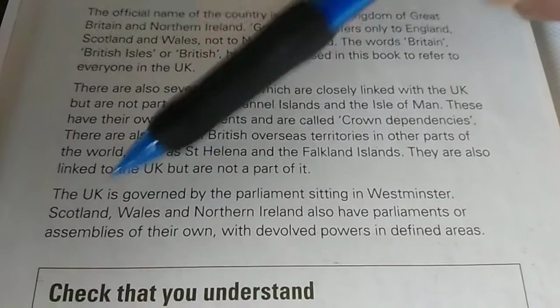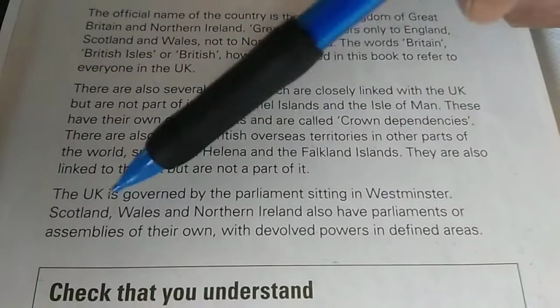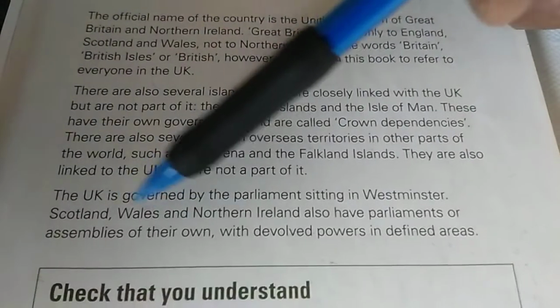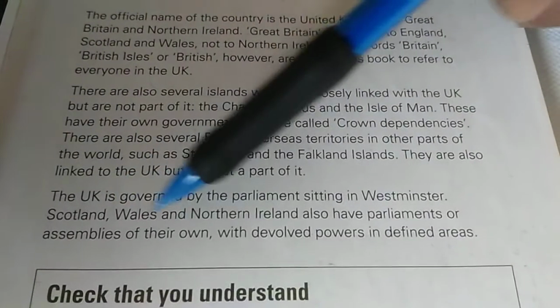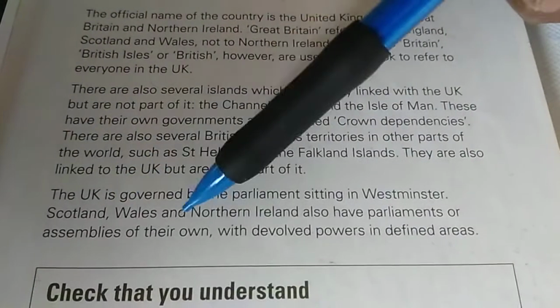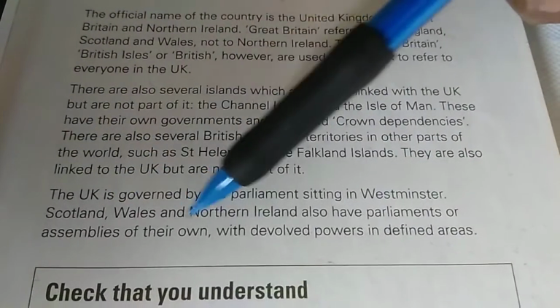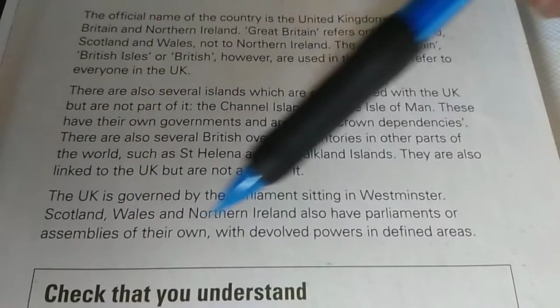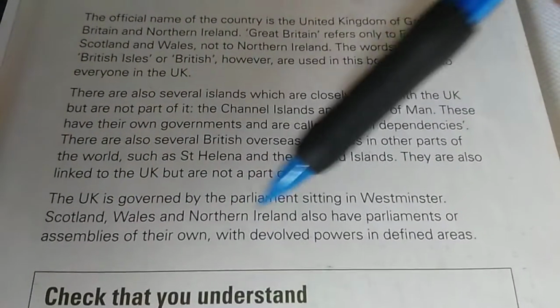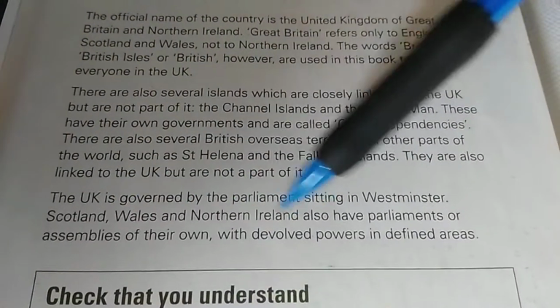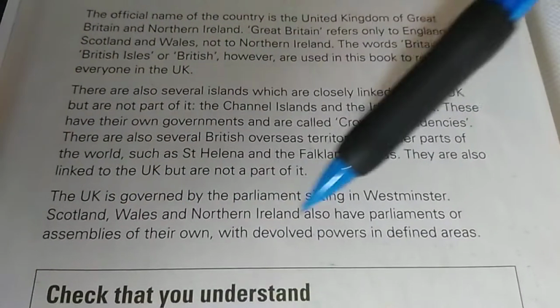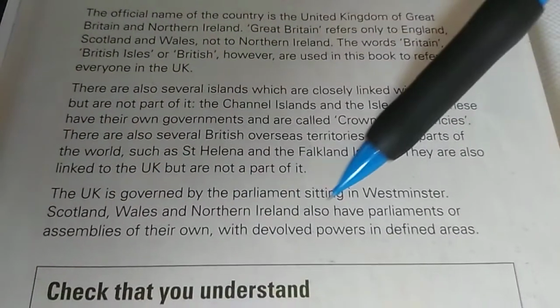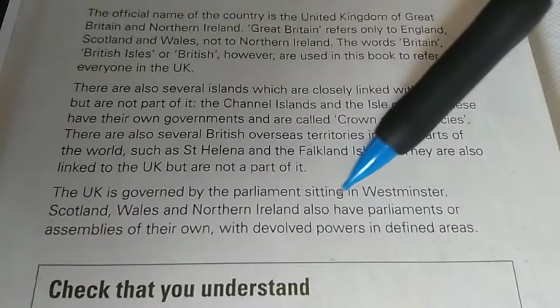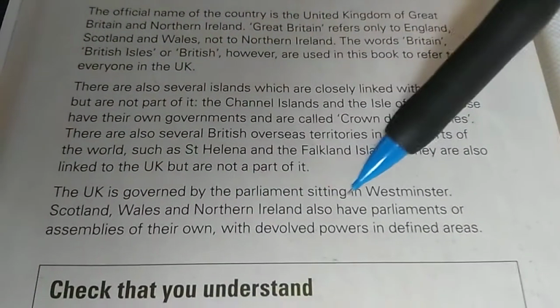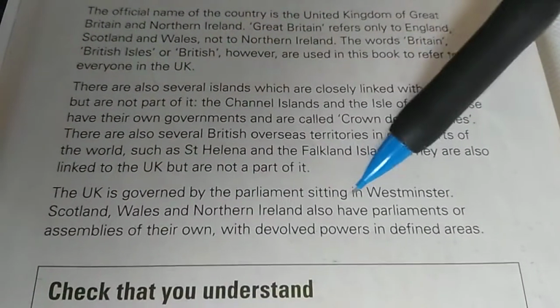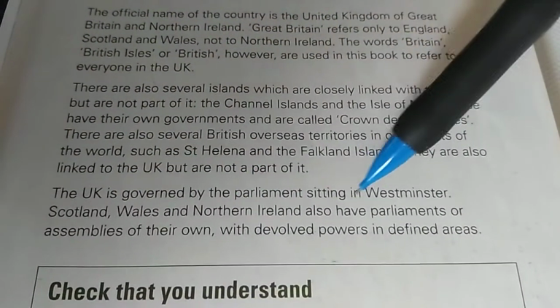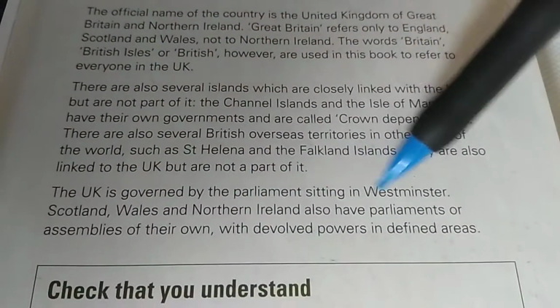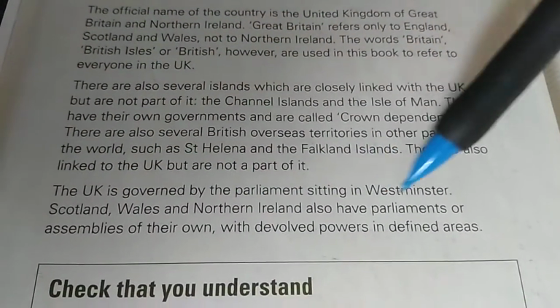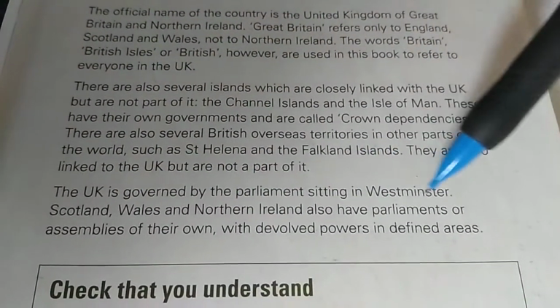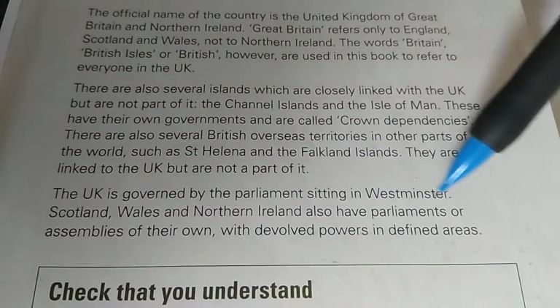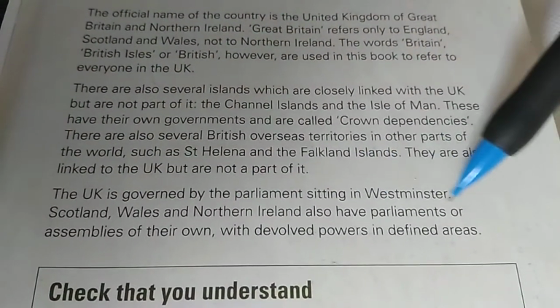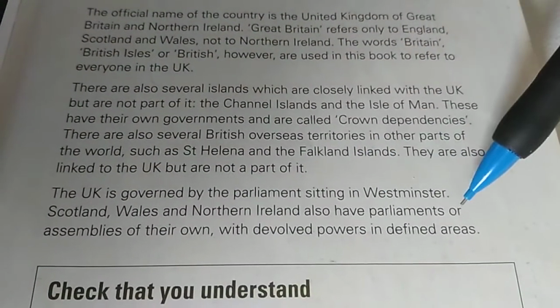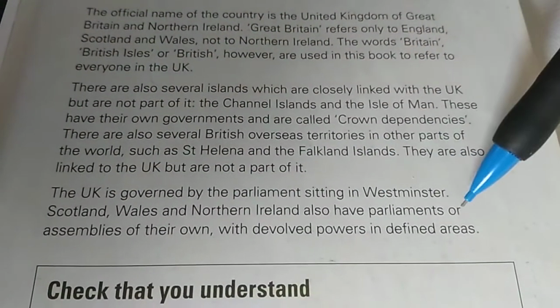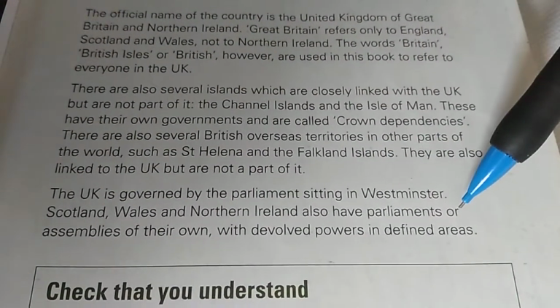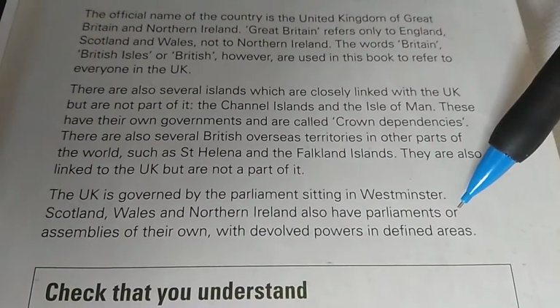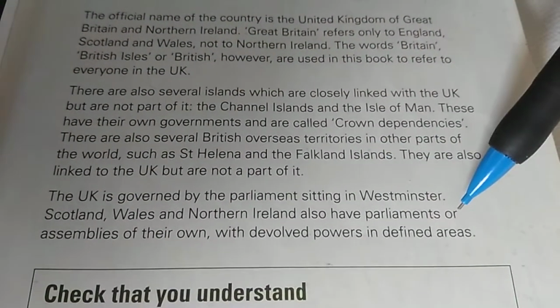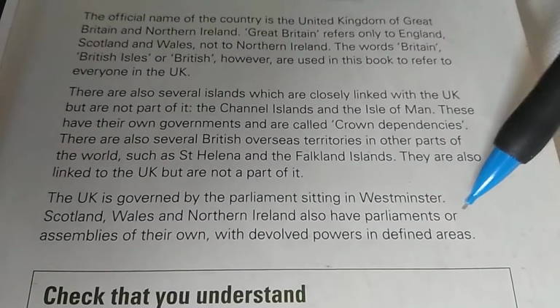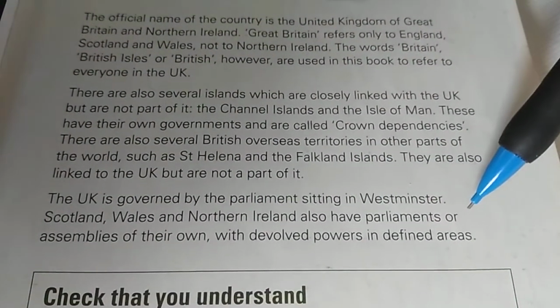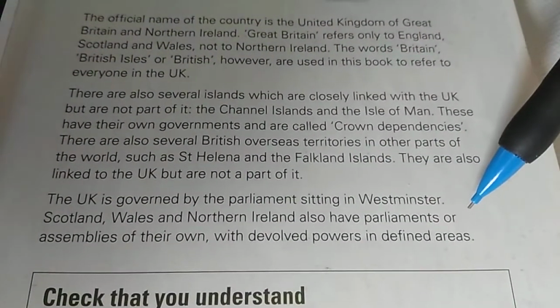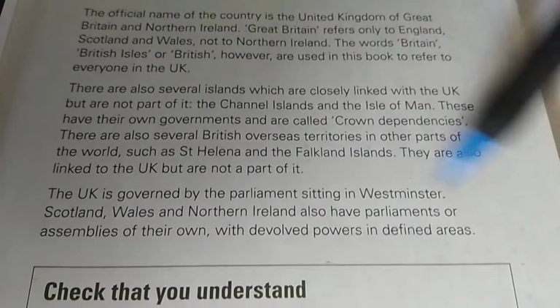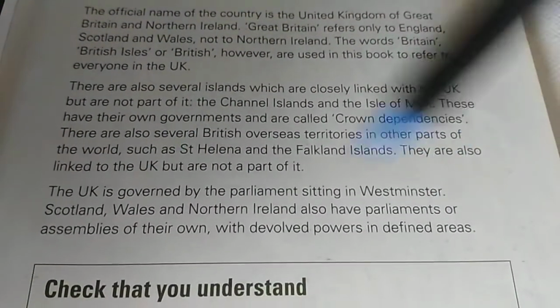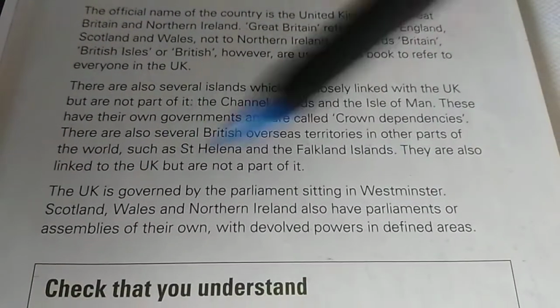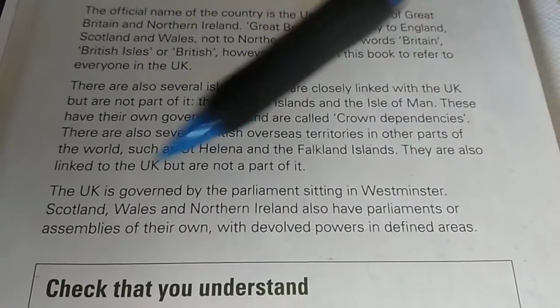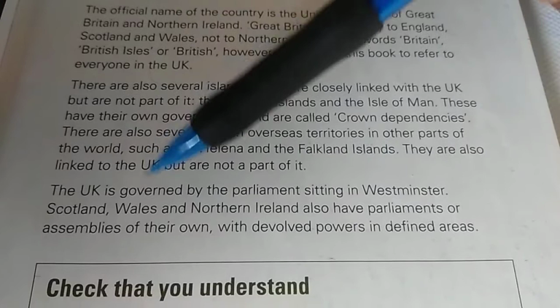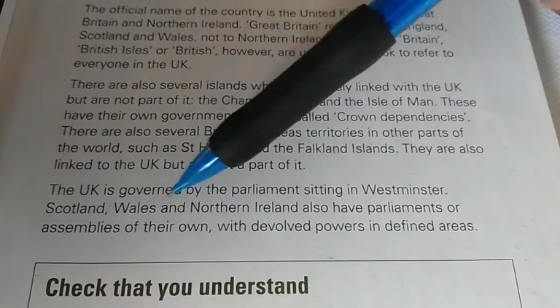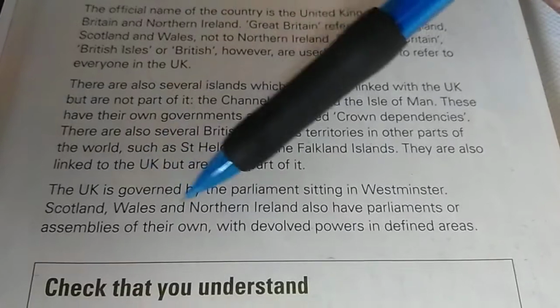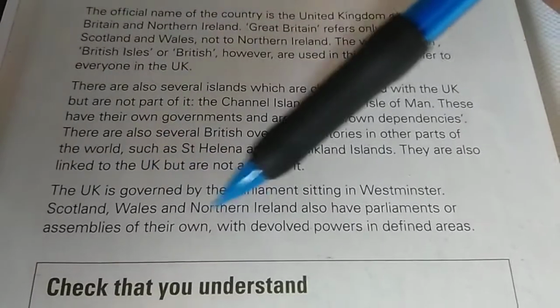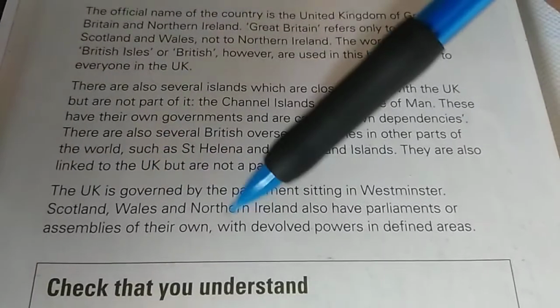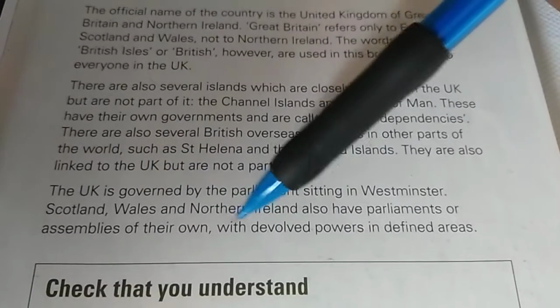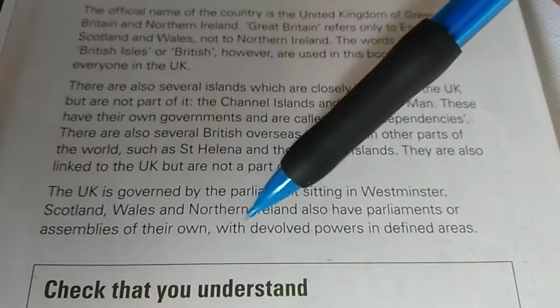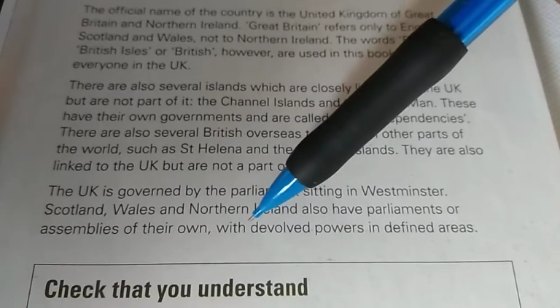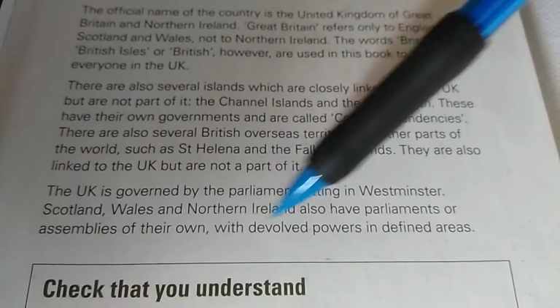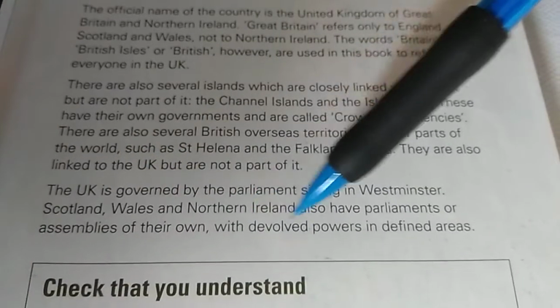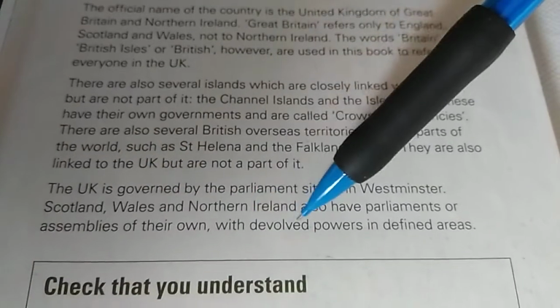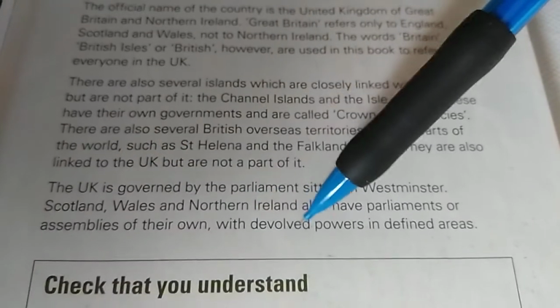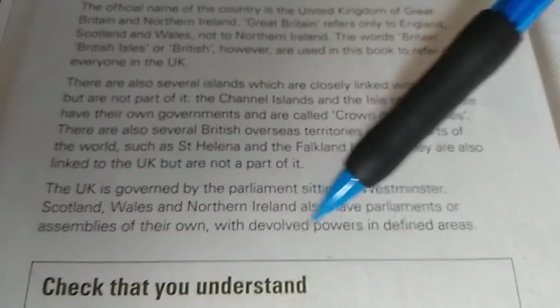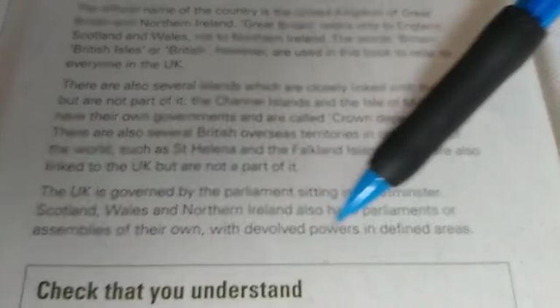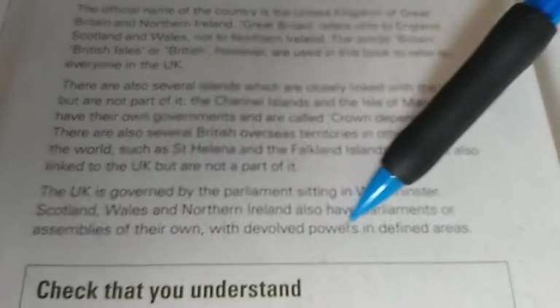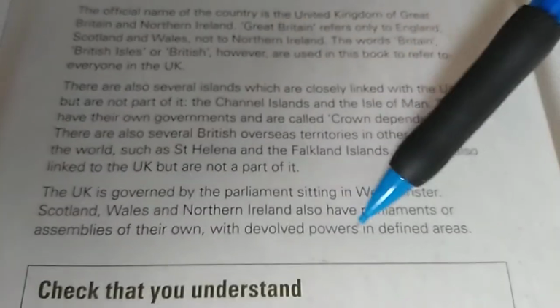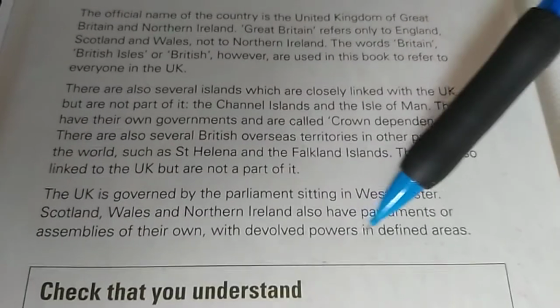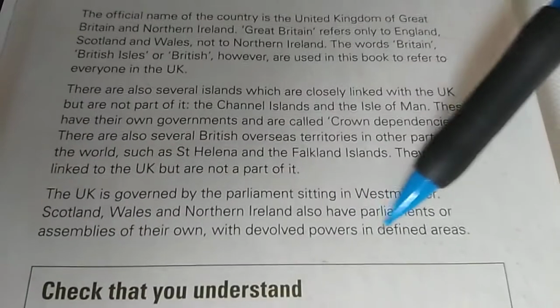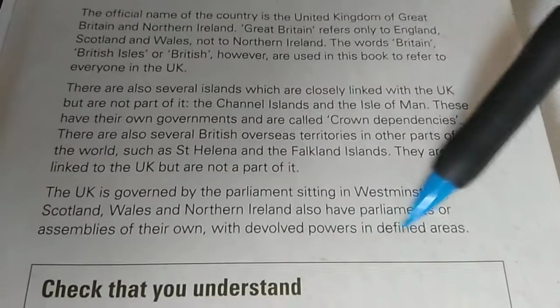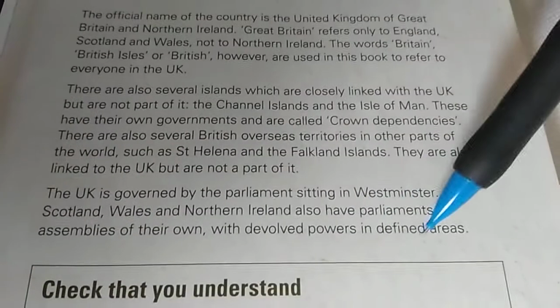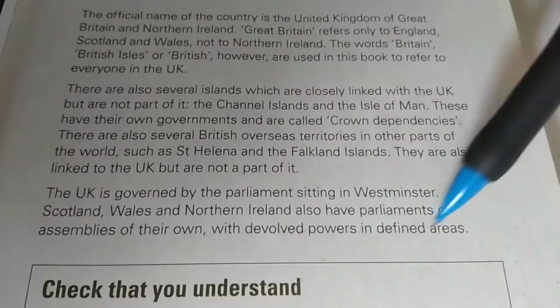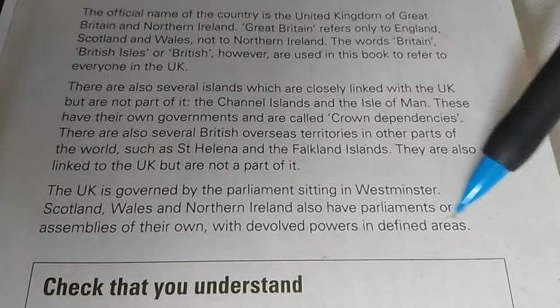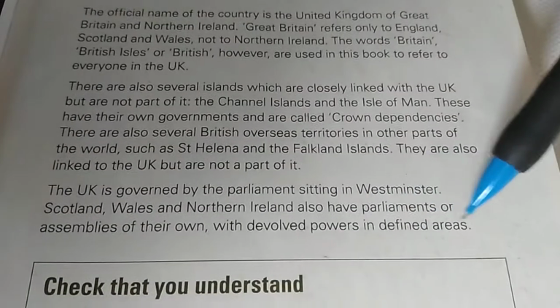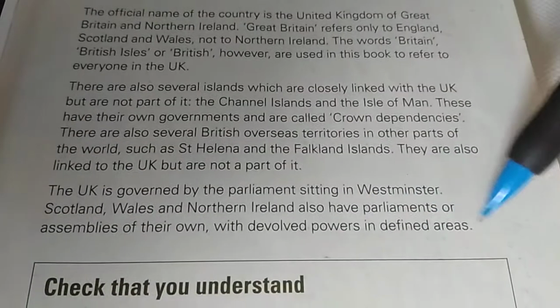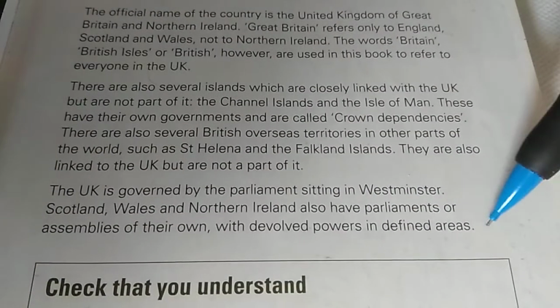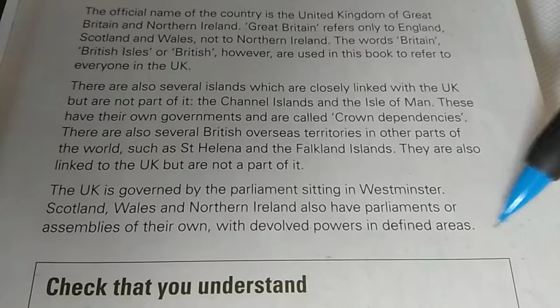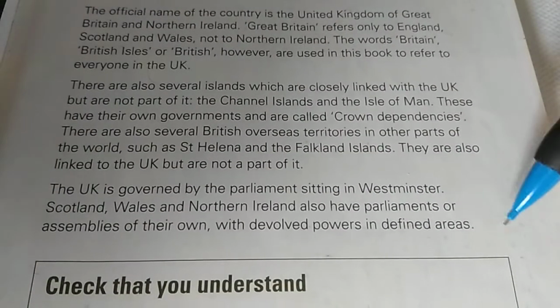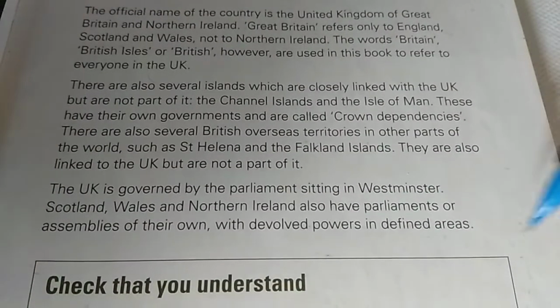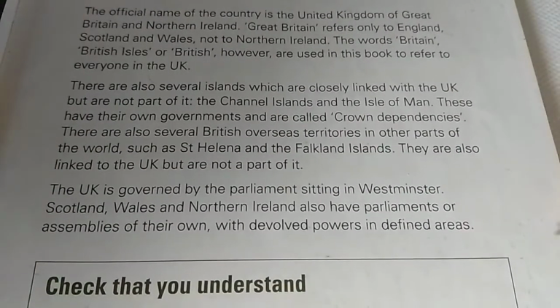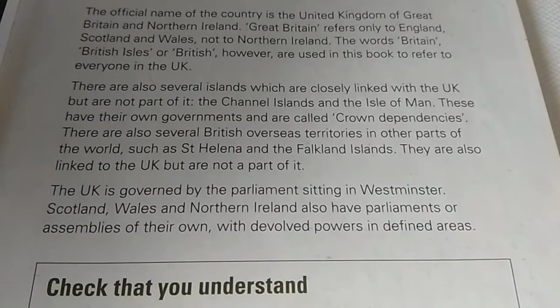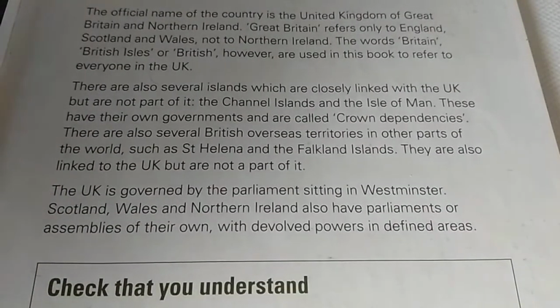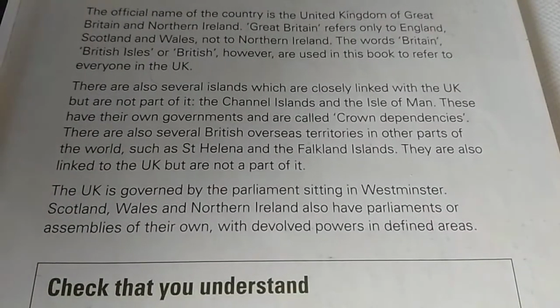Scotland, Wales and Northern Ireland also have parliaments or assemblies of their own with devolved powers in defined areas.